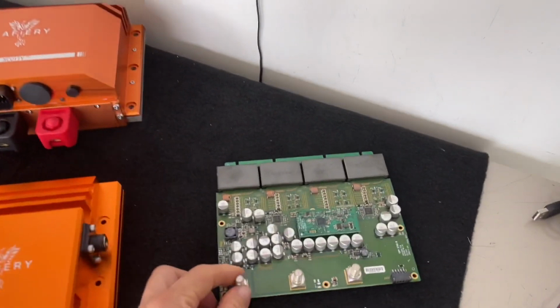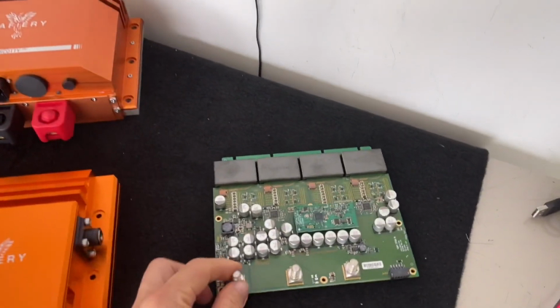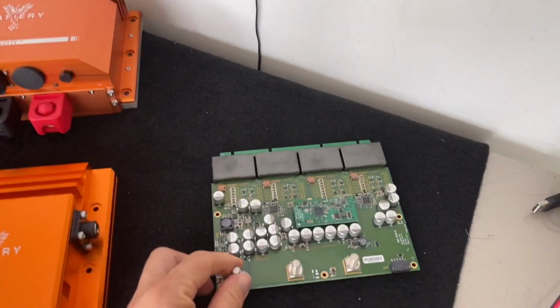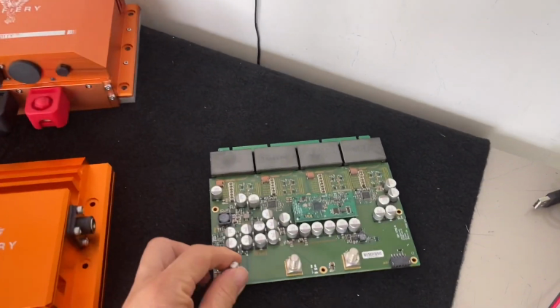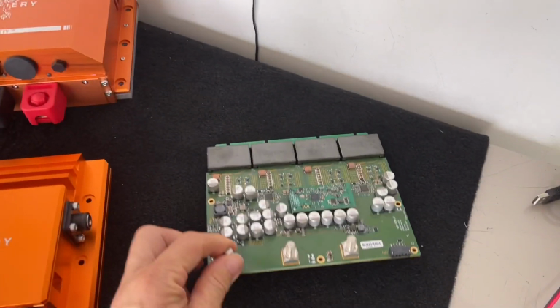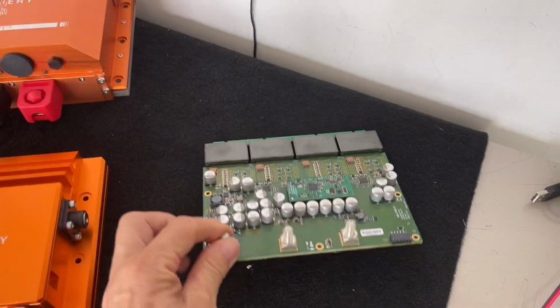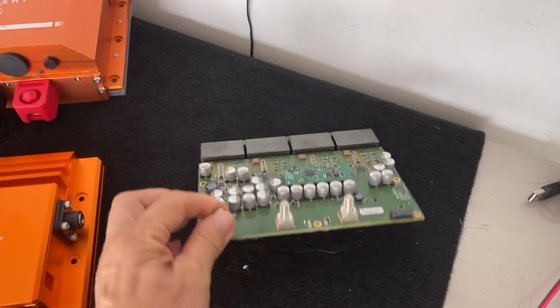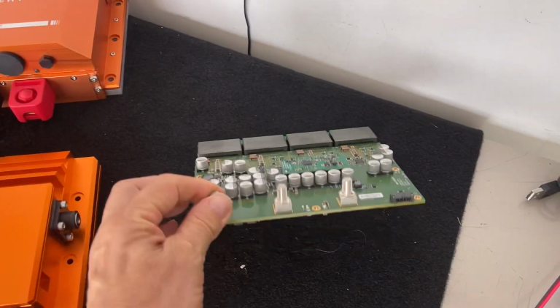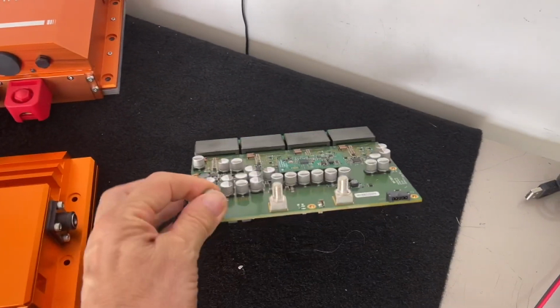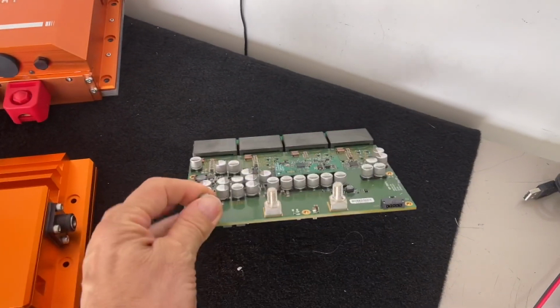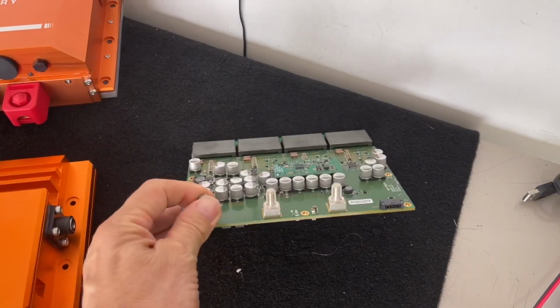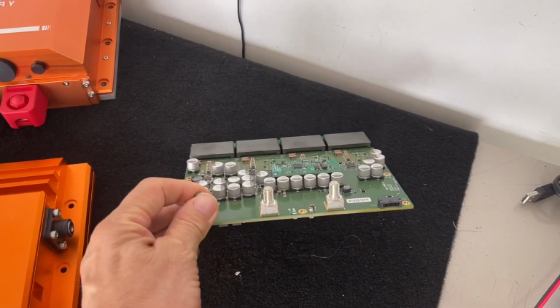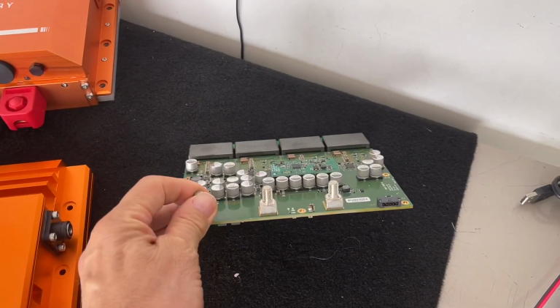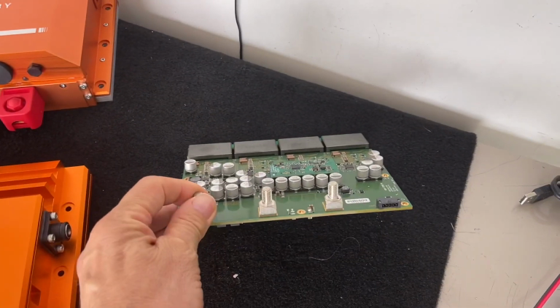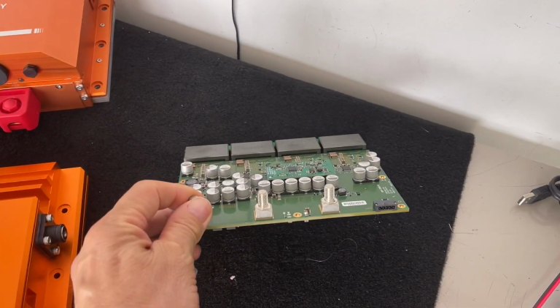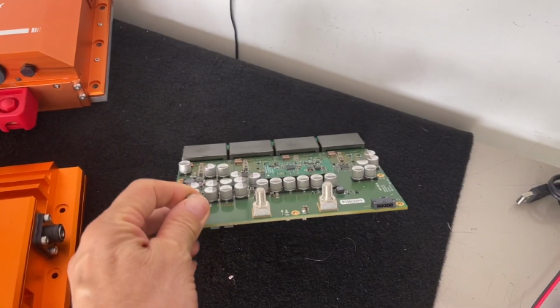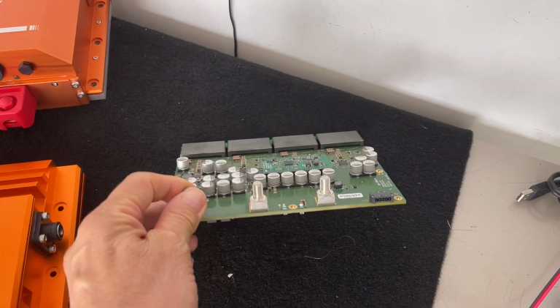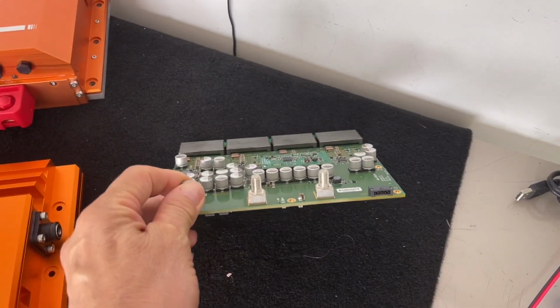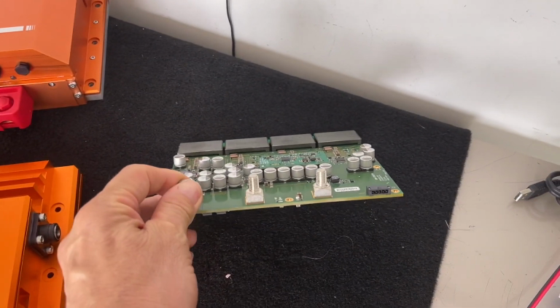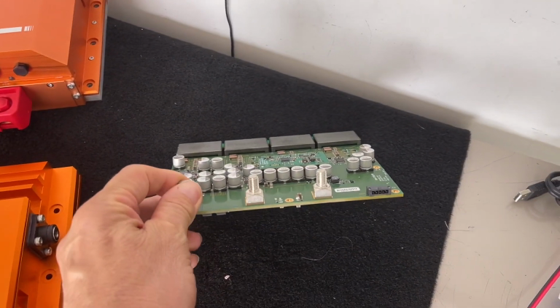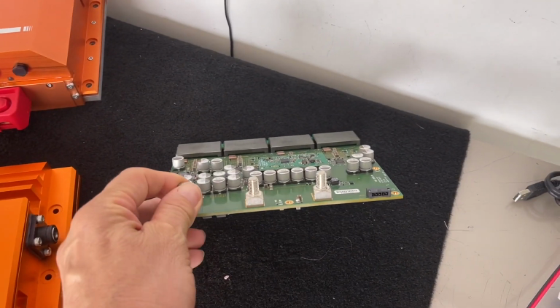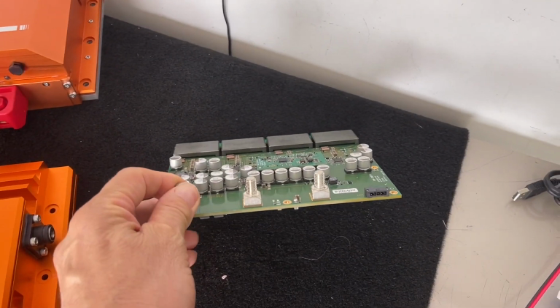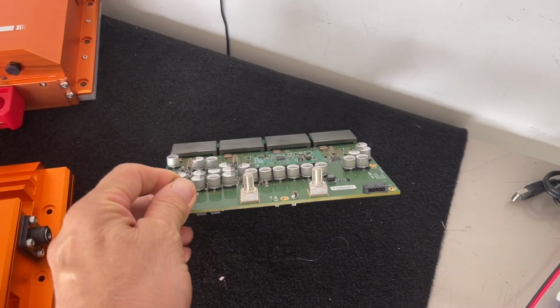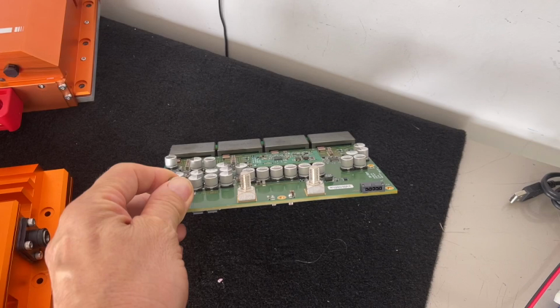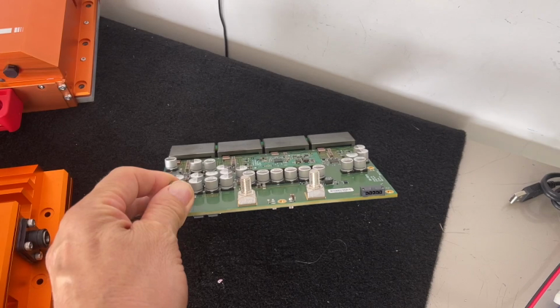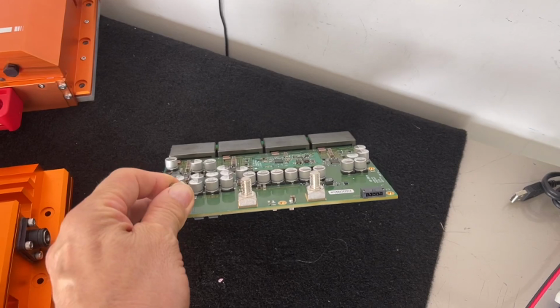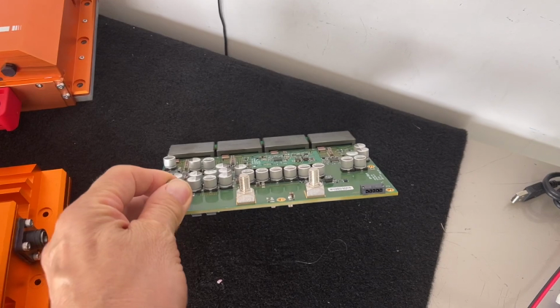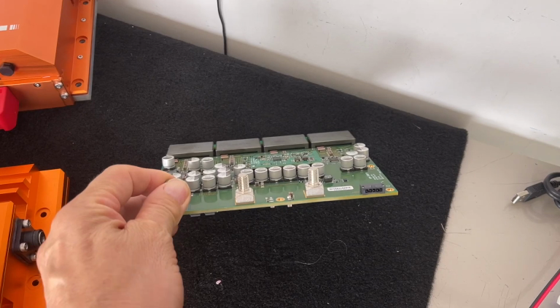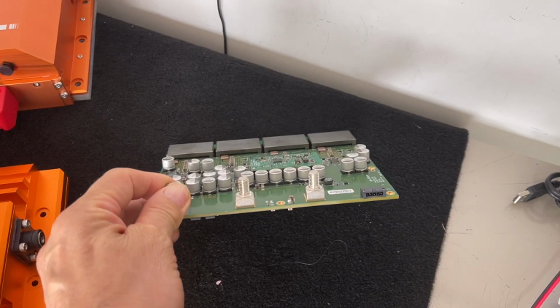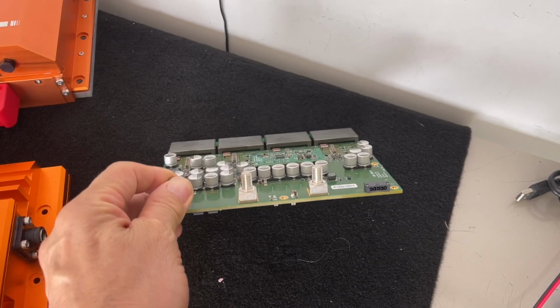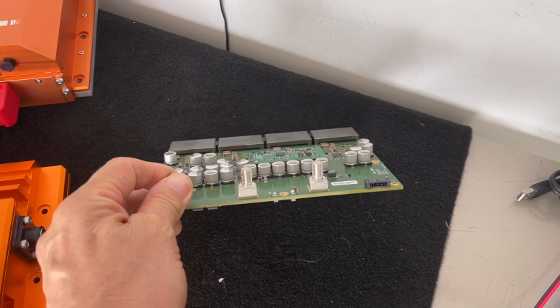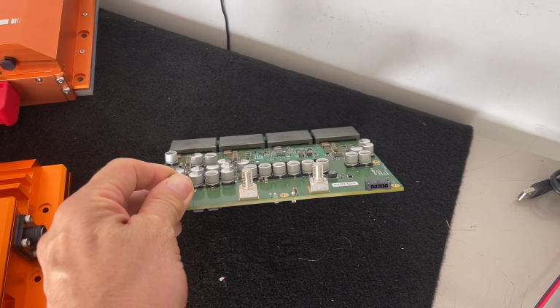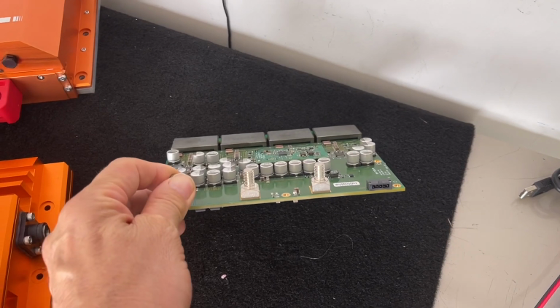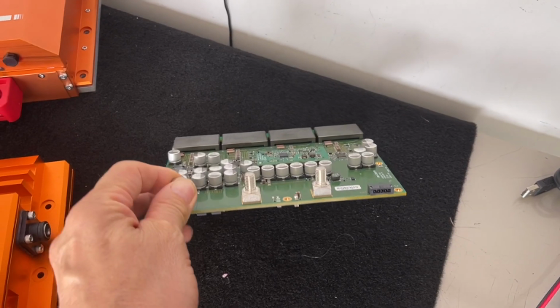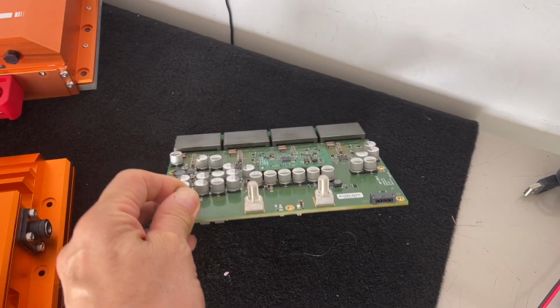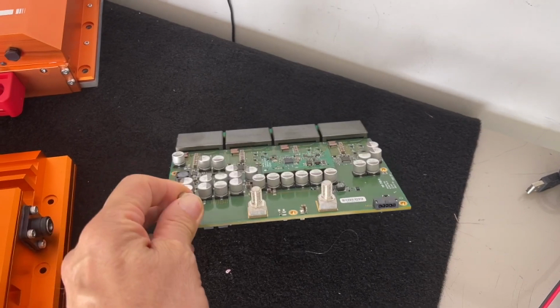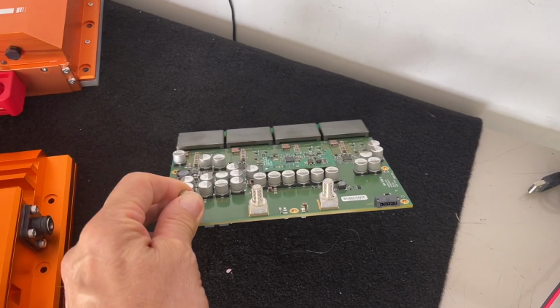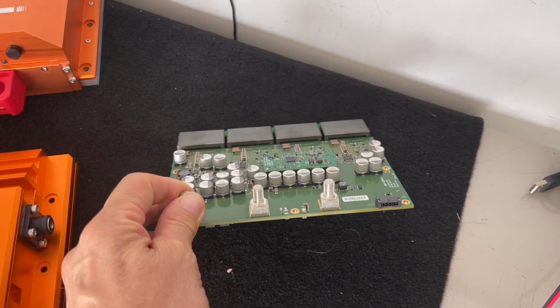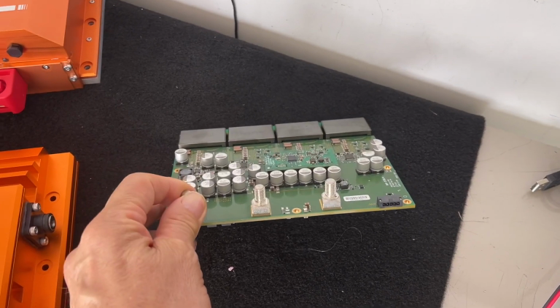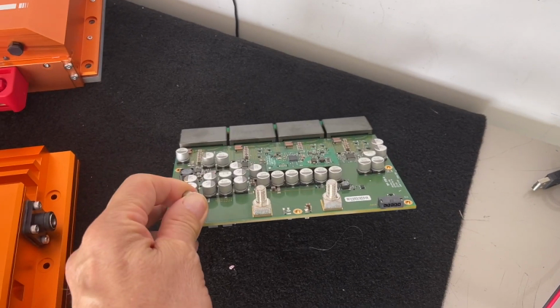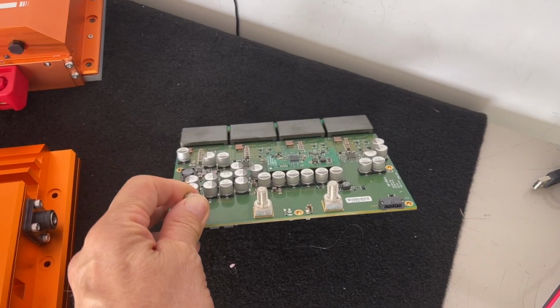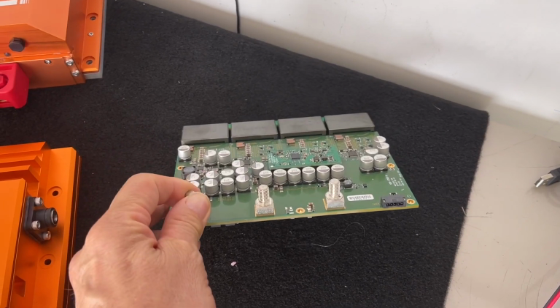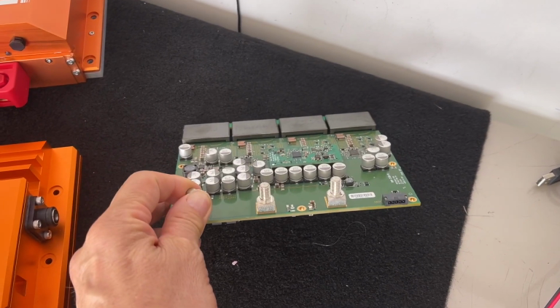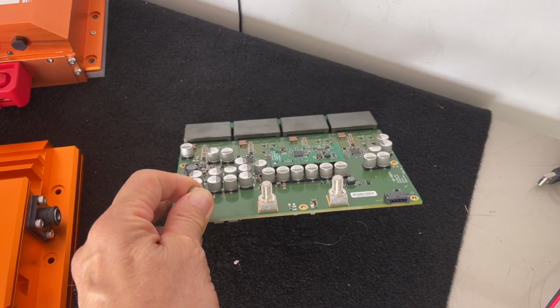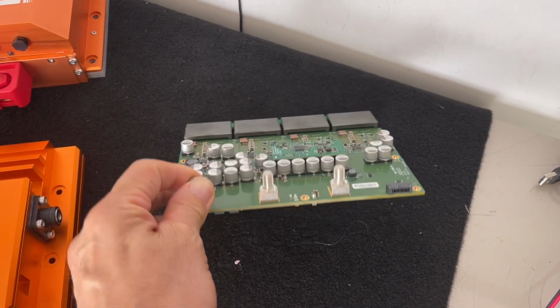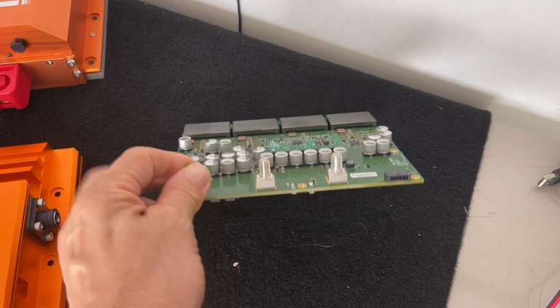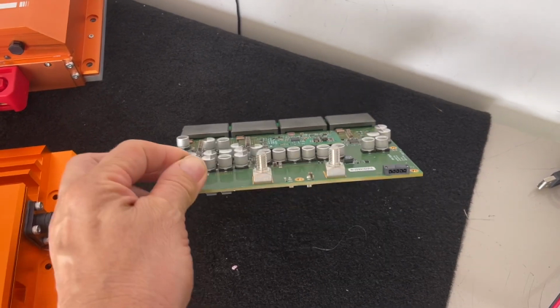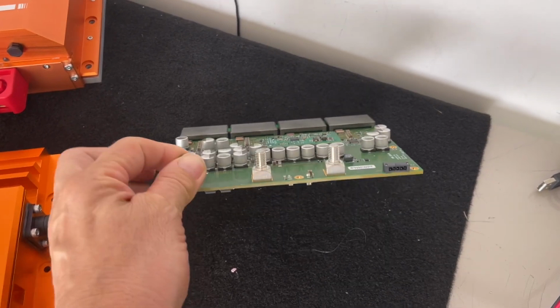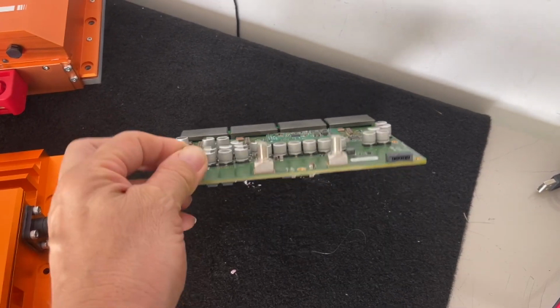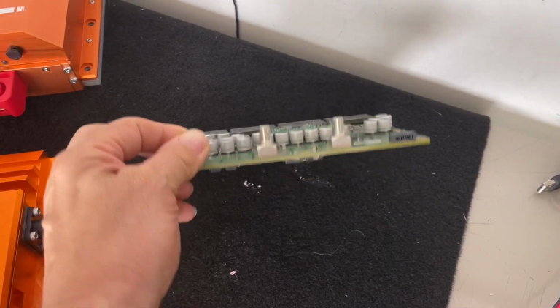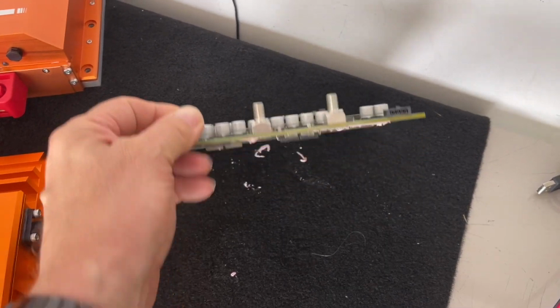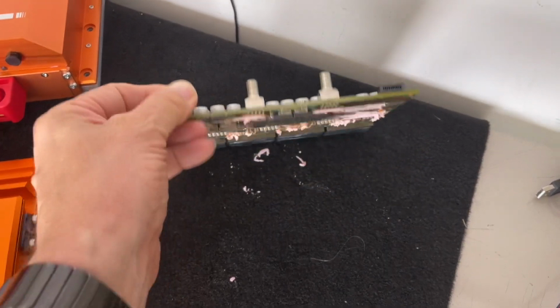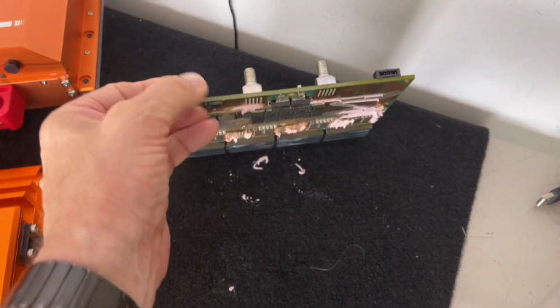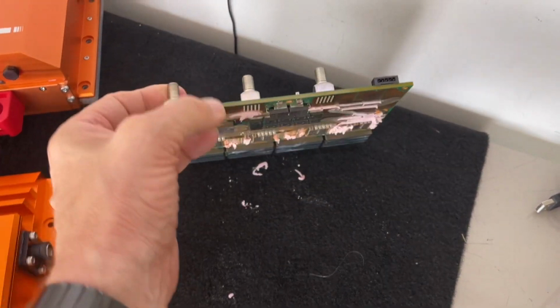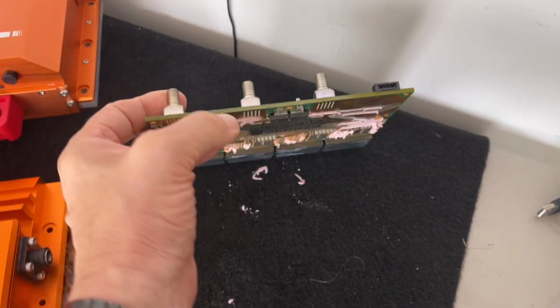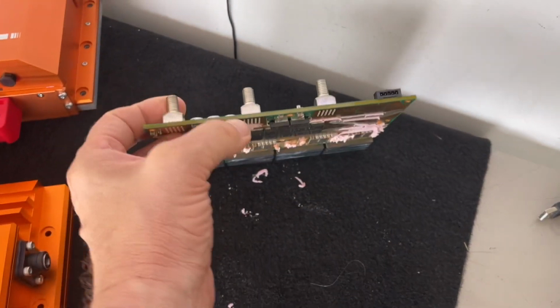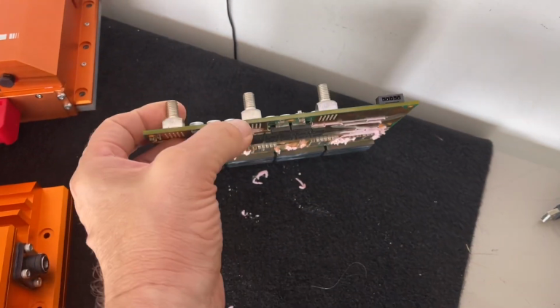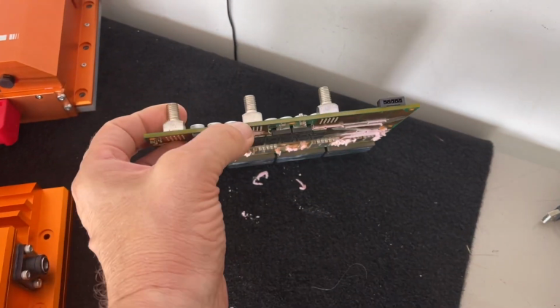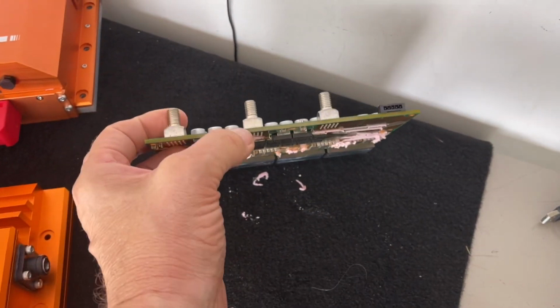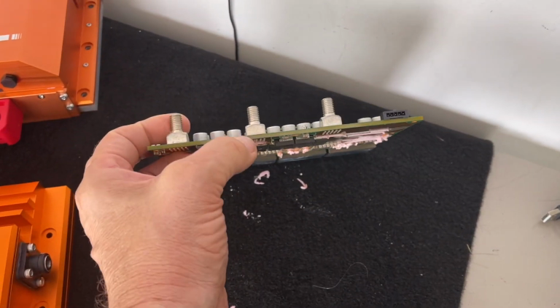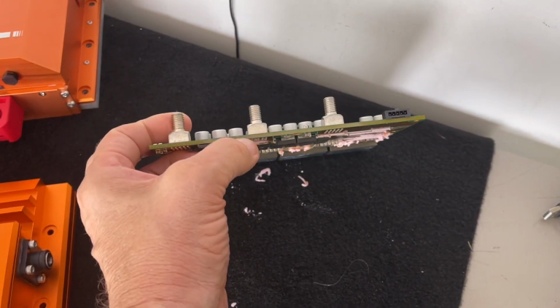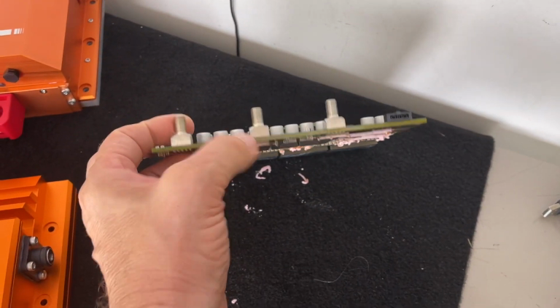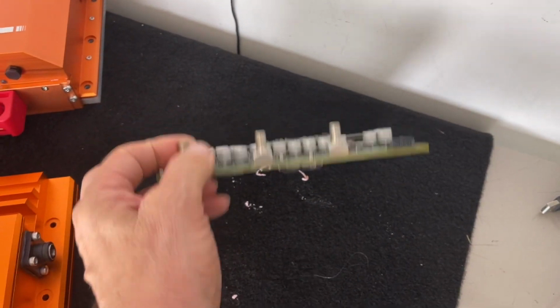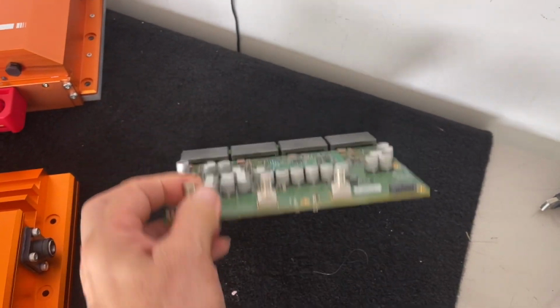Because this is the transformer — that is the DC to DC. That's a 3000 watt board. It's 16 layers and it's got four phases.